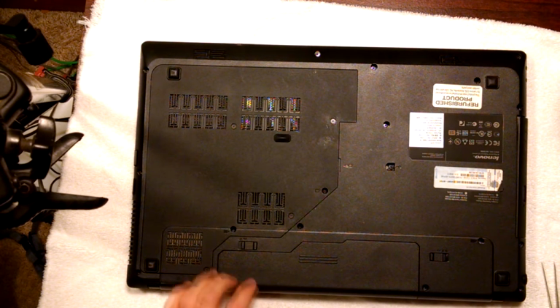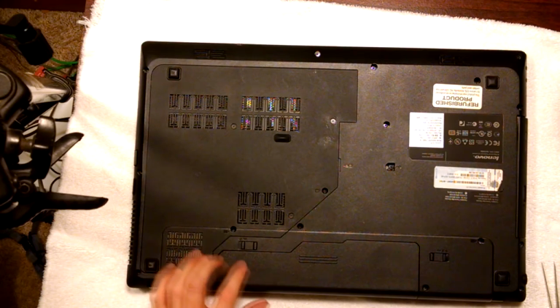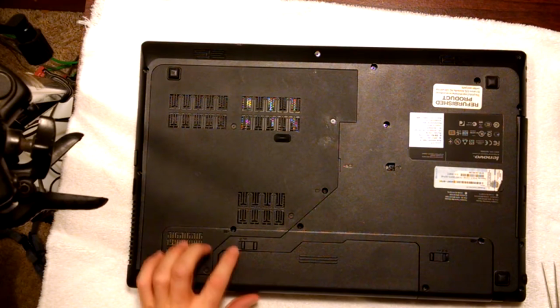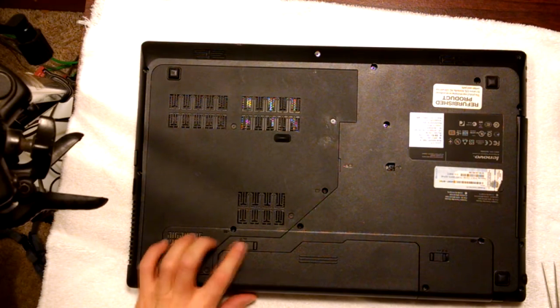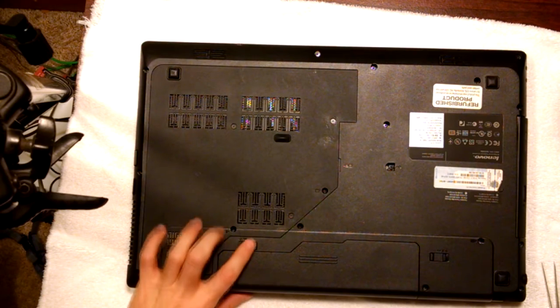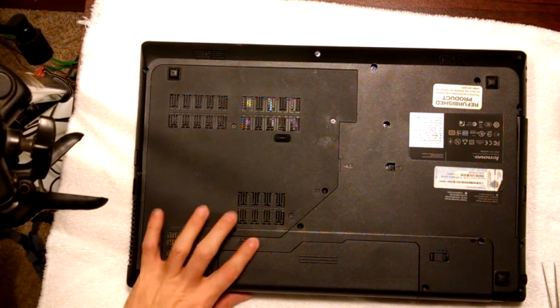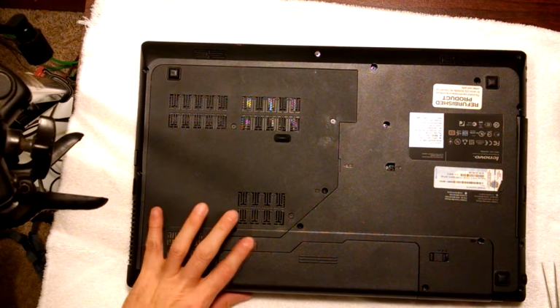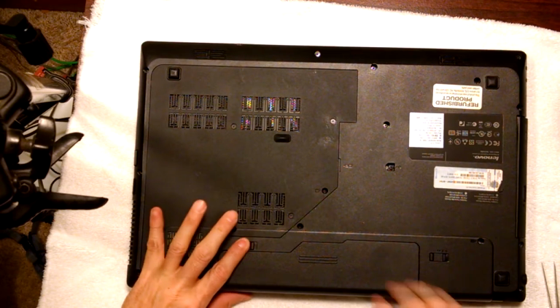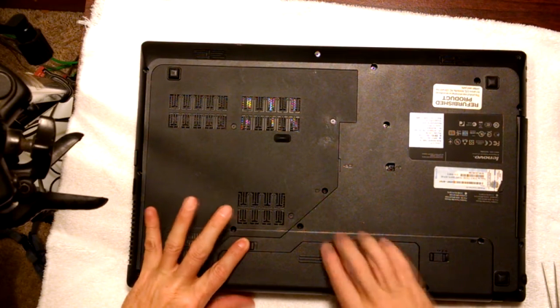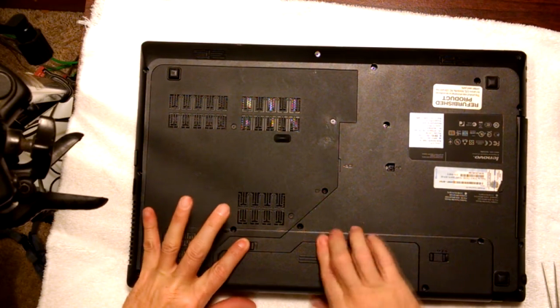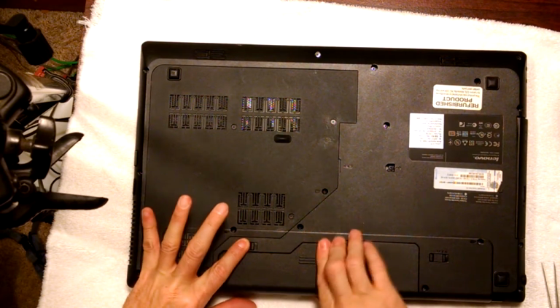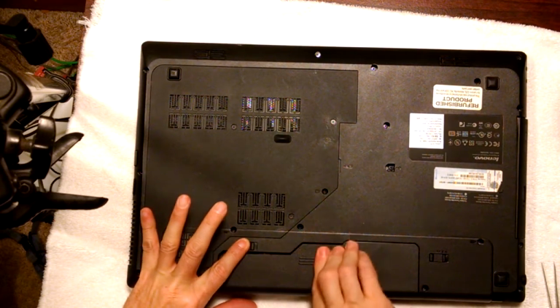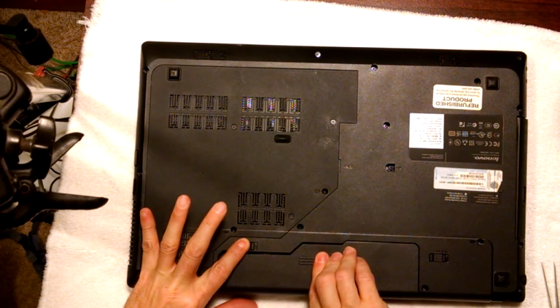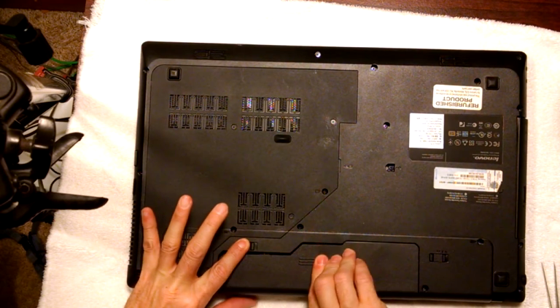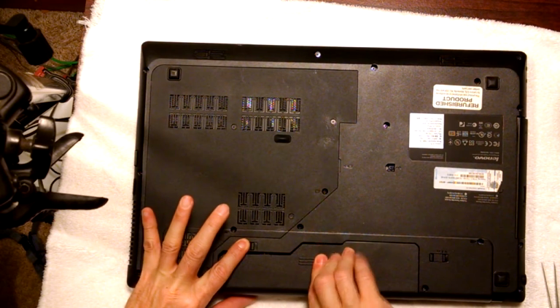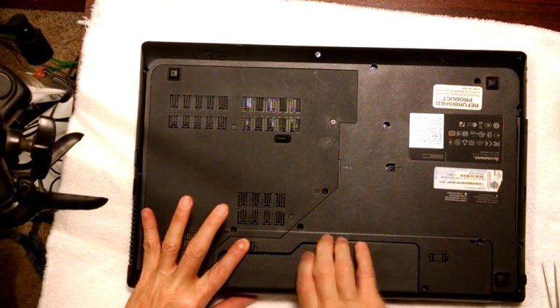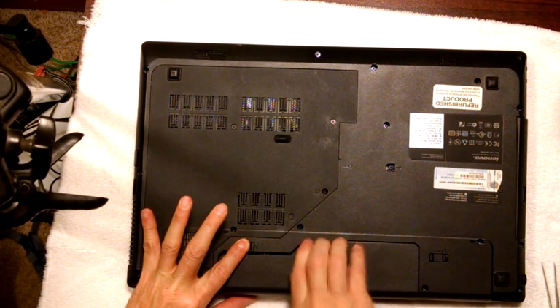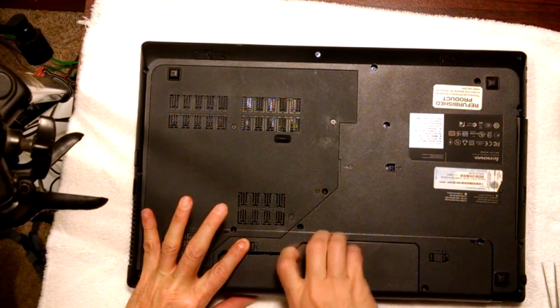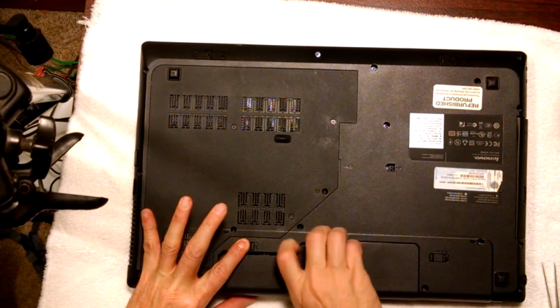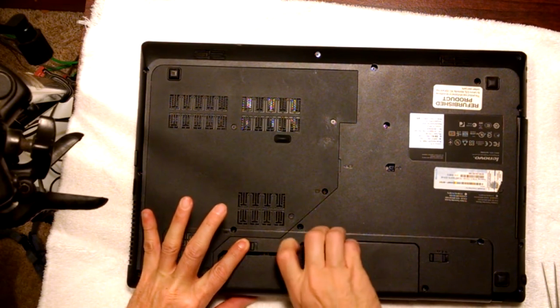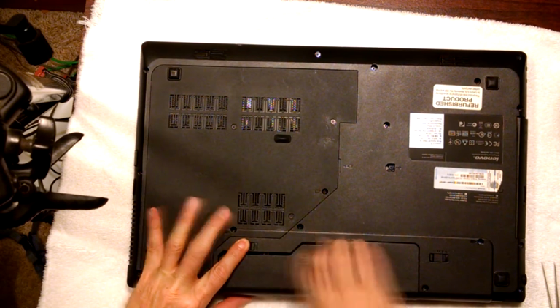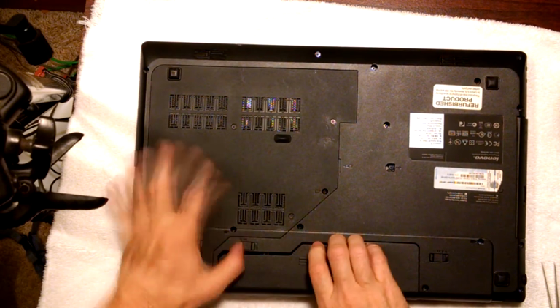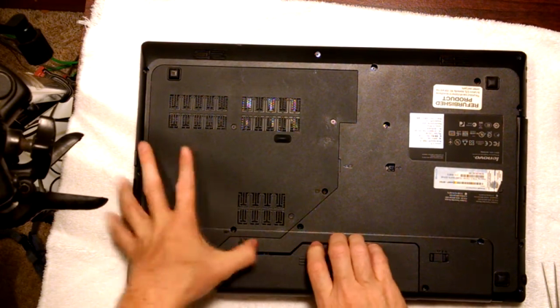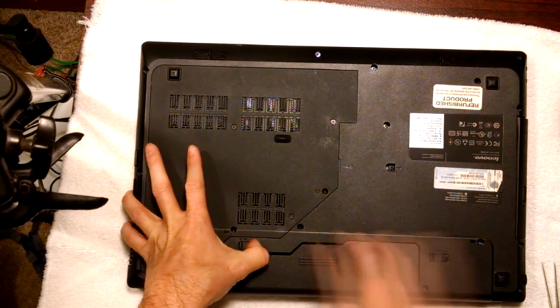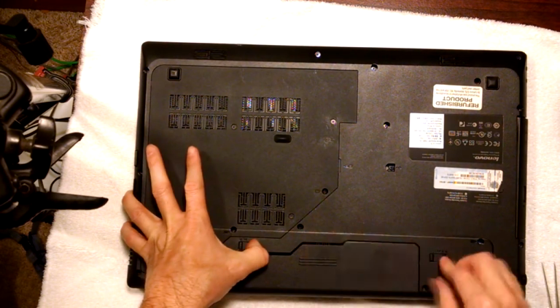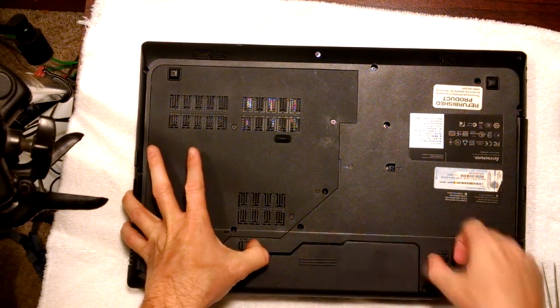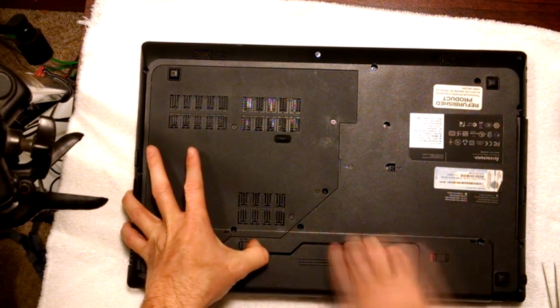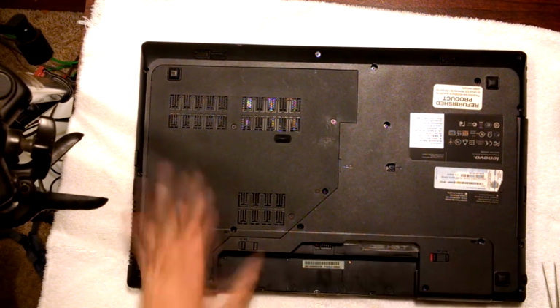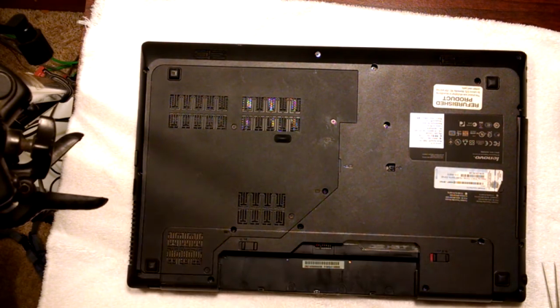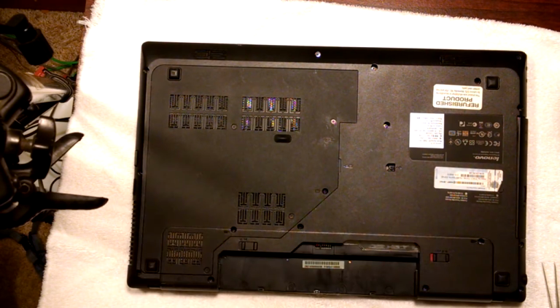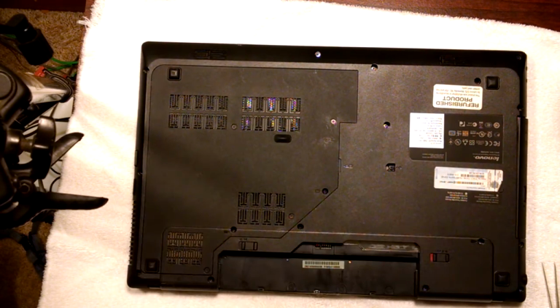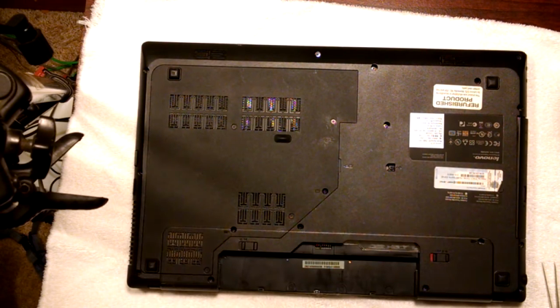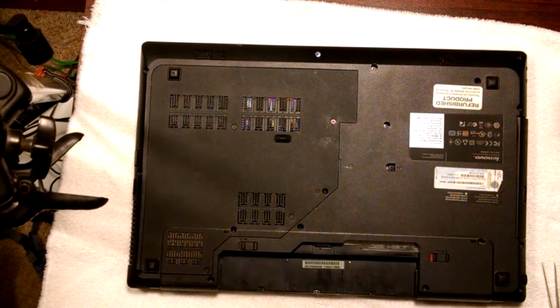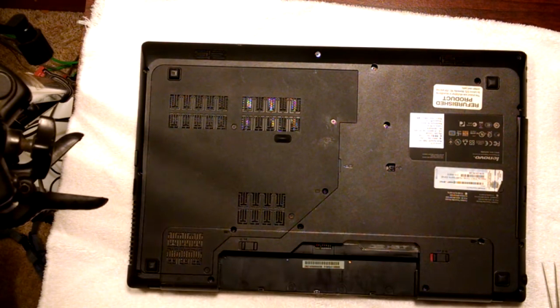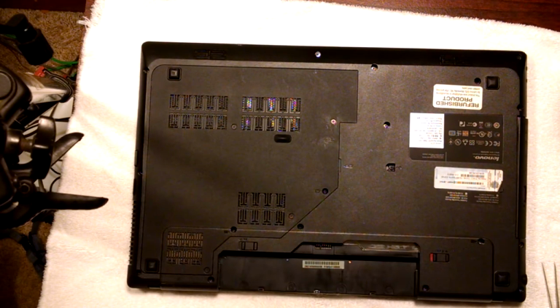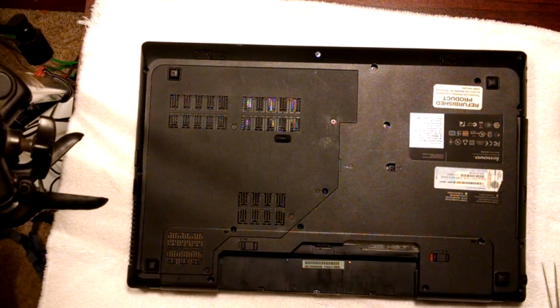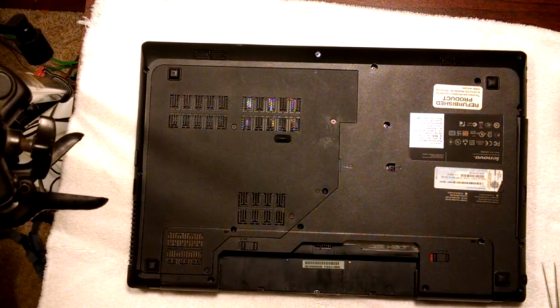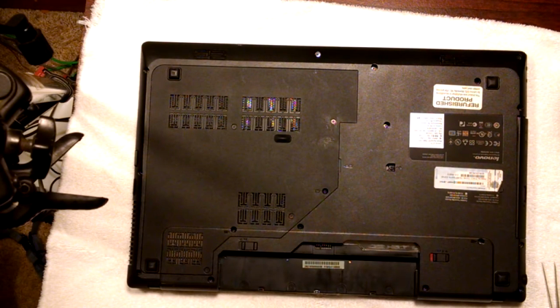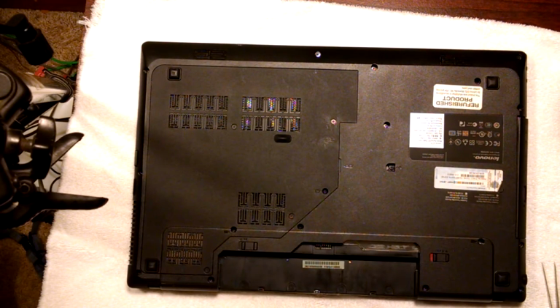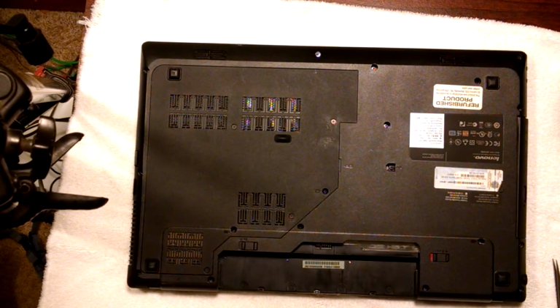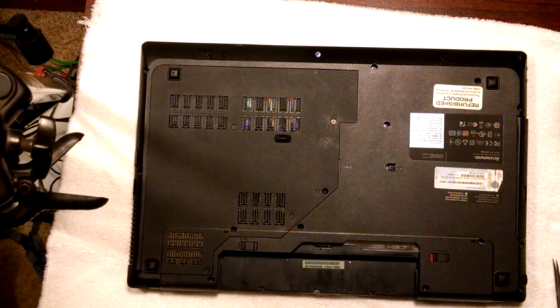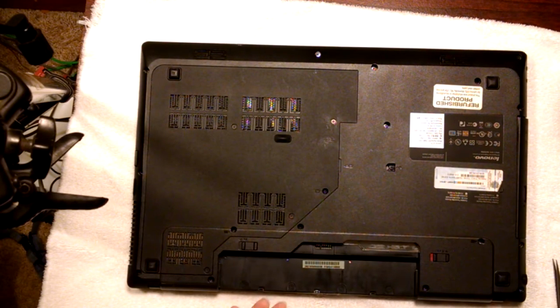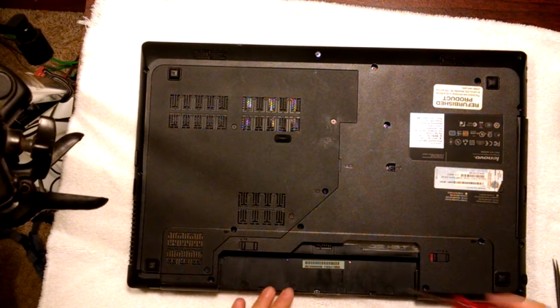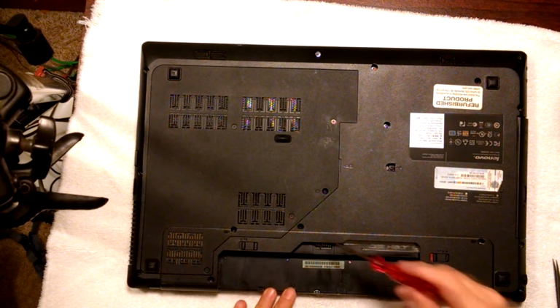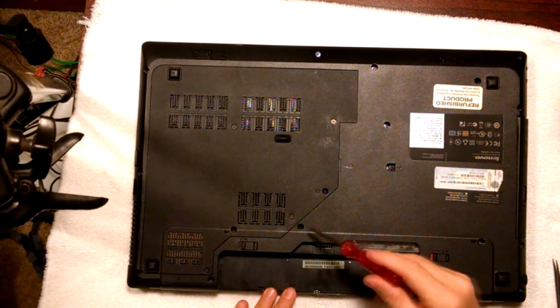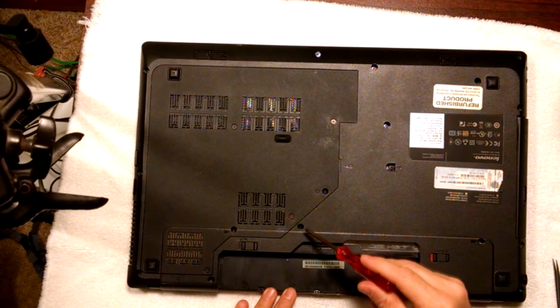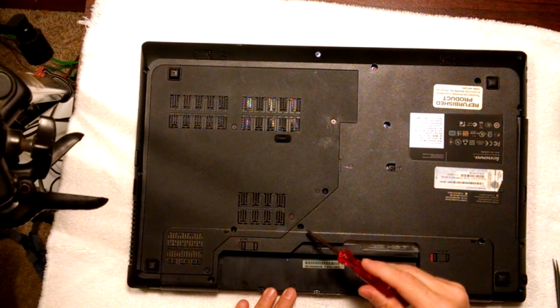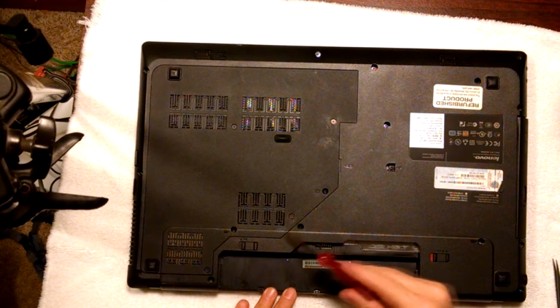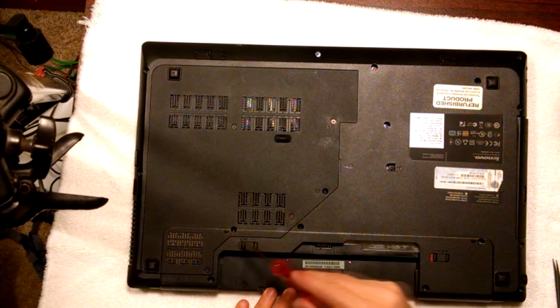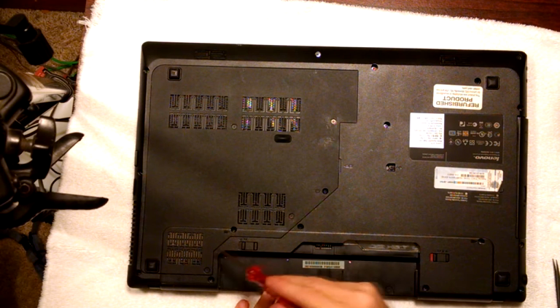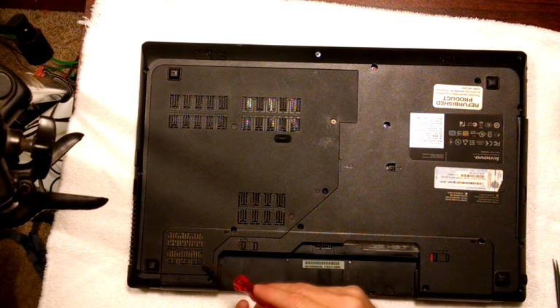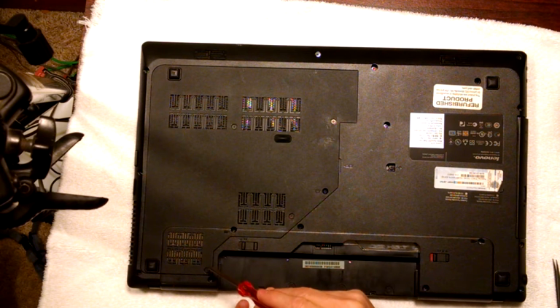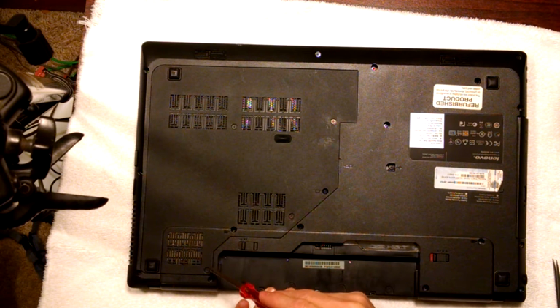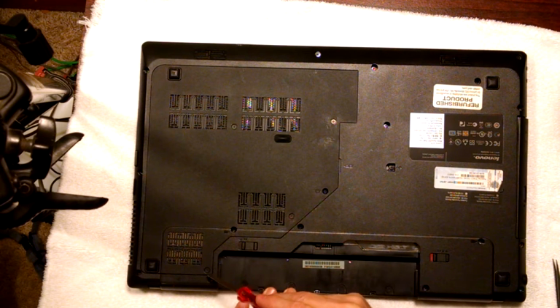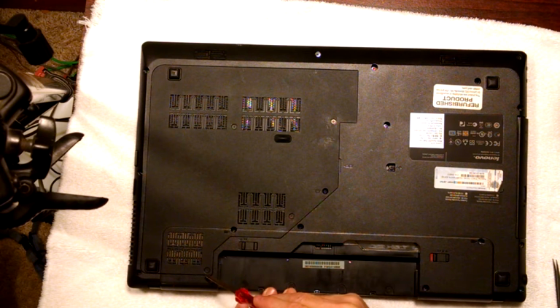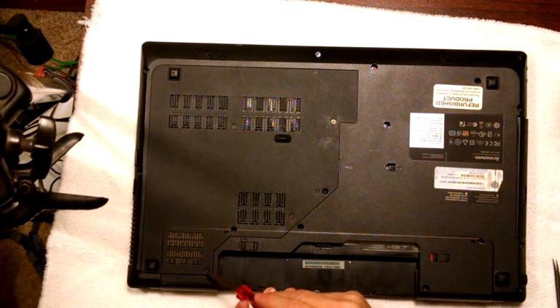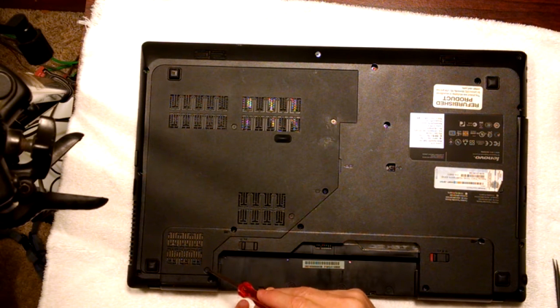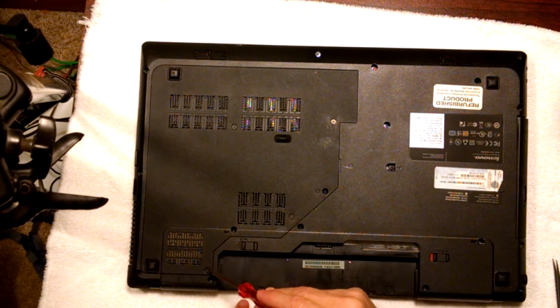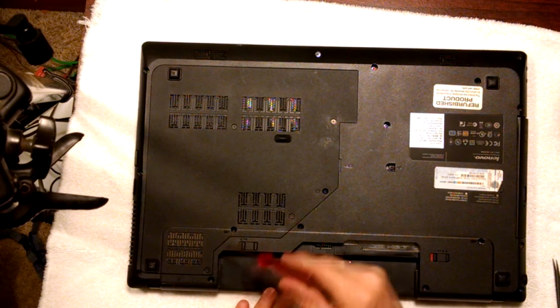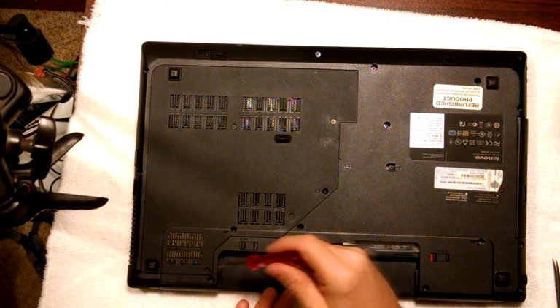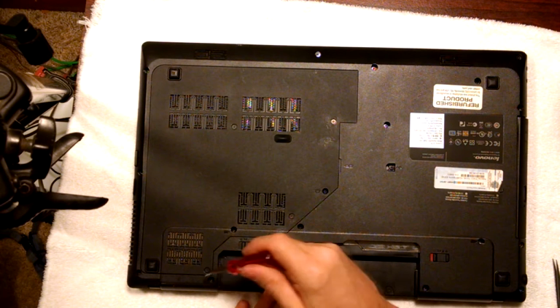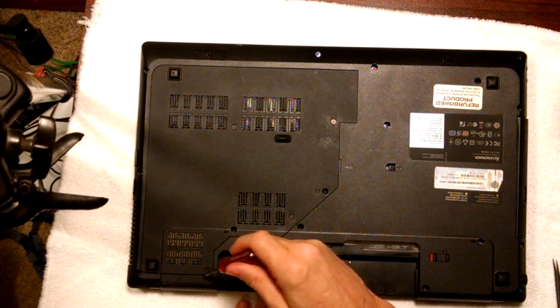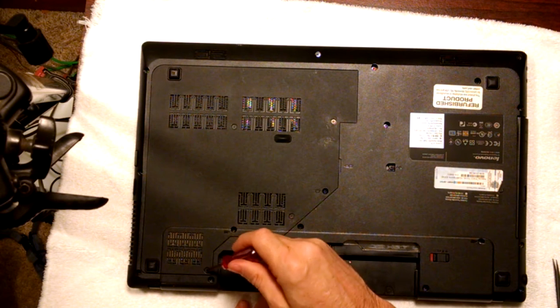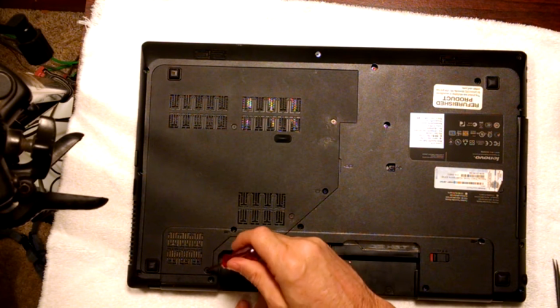So the first thing we're going to do is remove our battery and set it aside. We've also got some screws that we've got to remove.